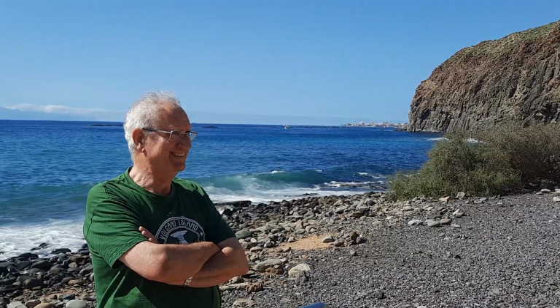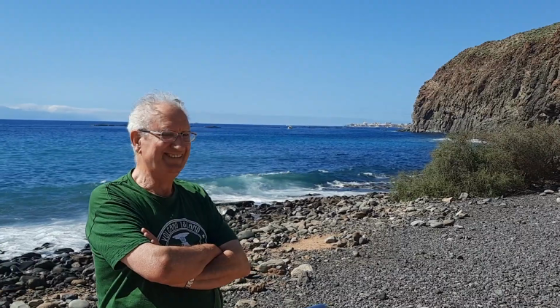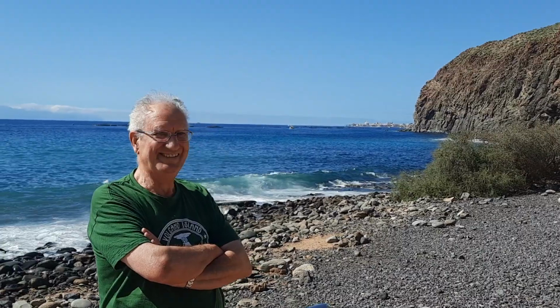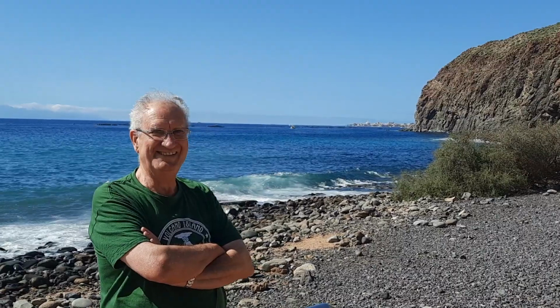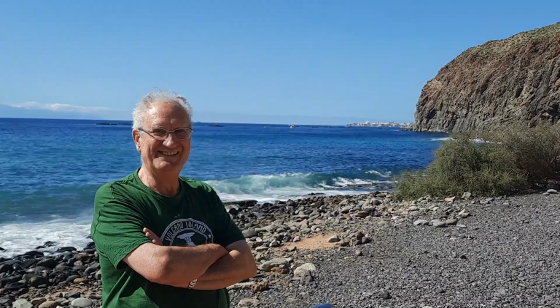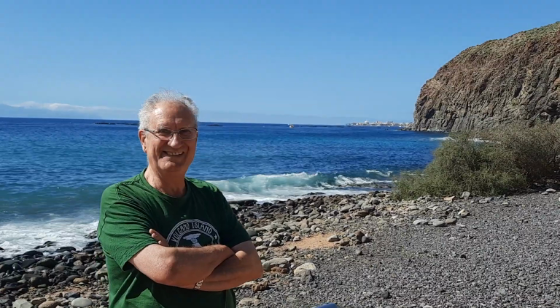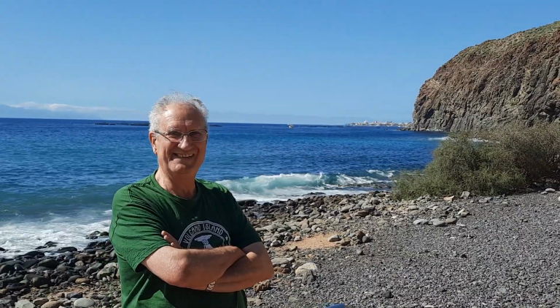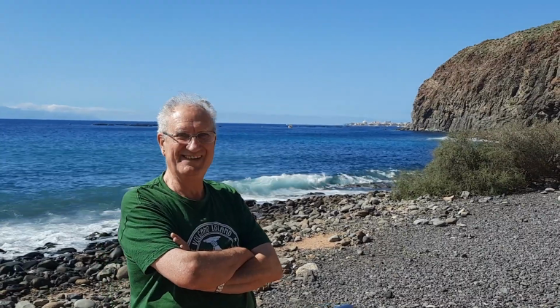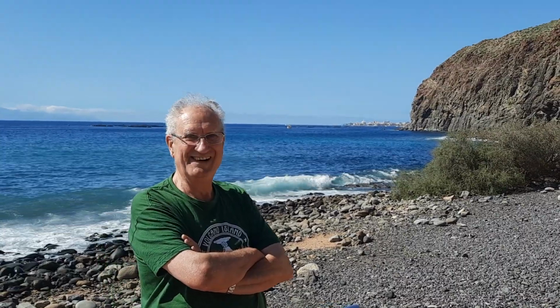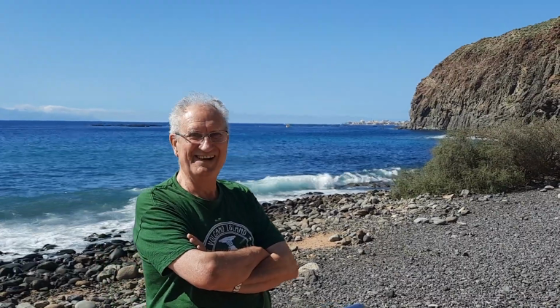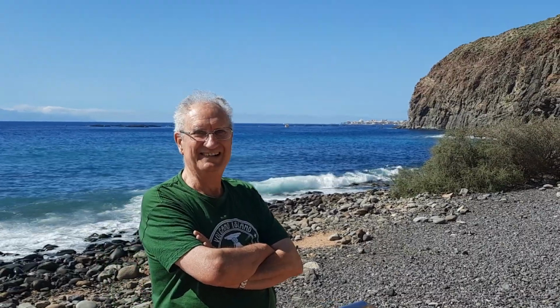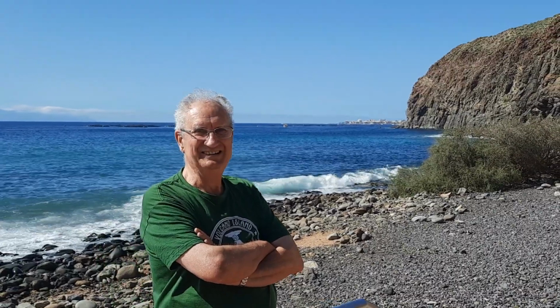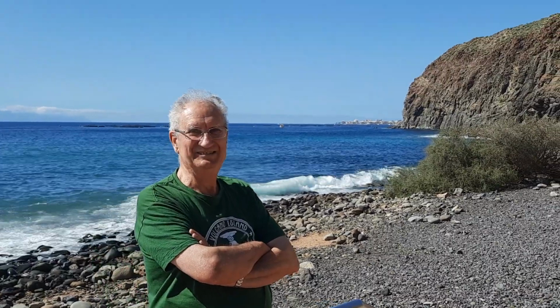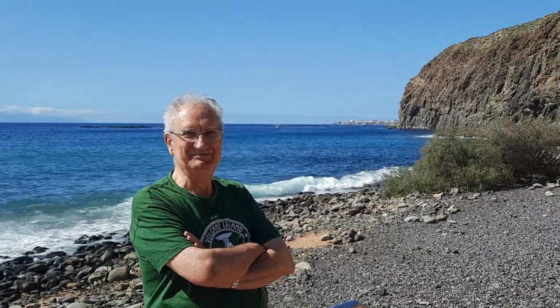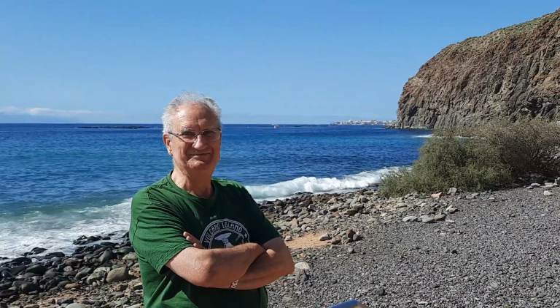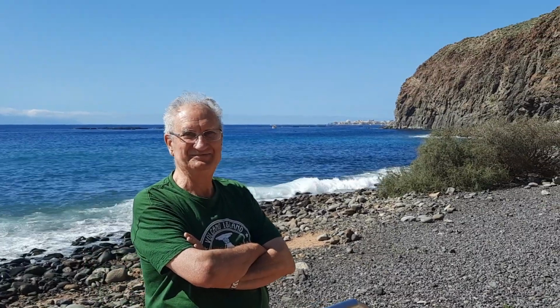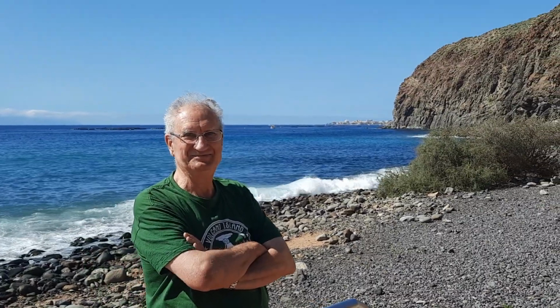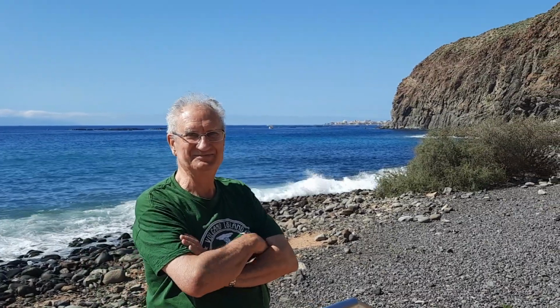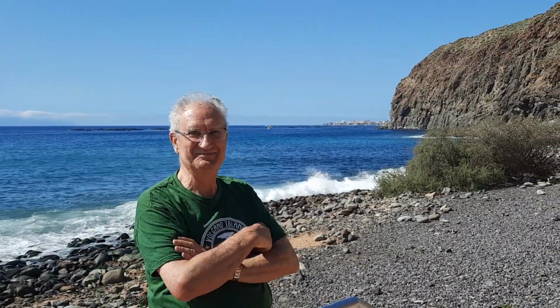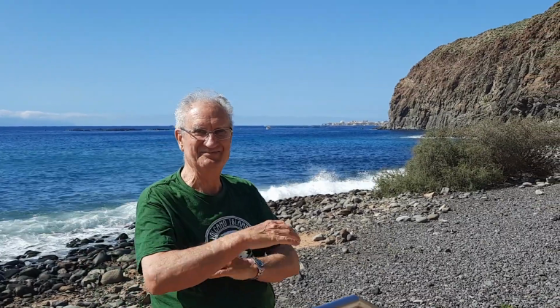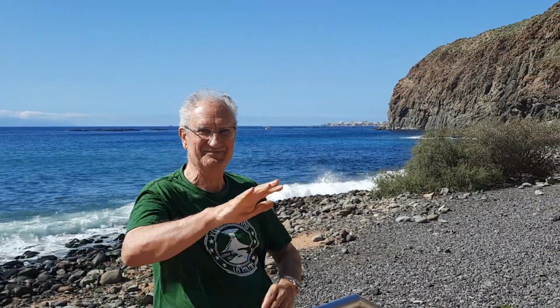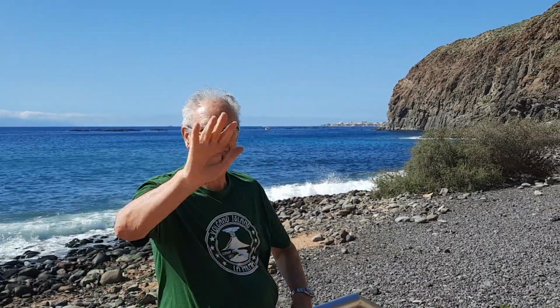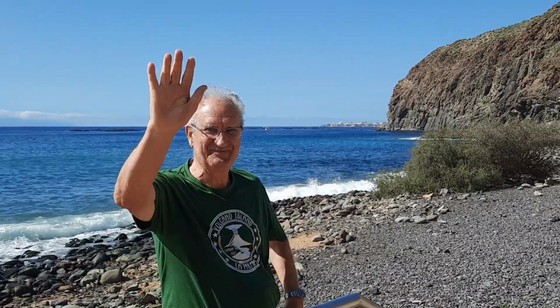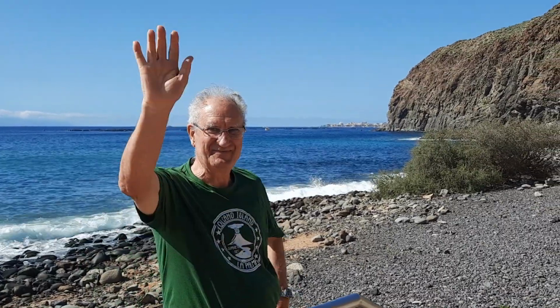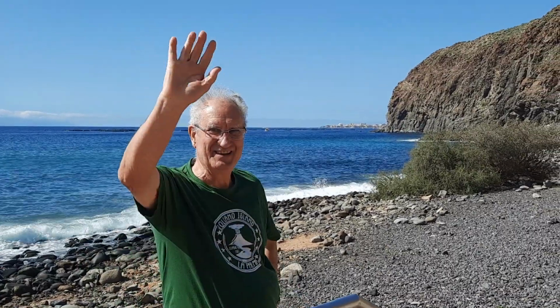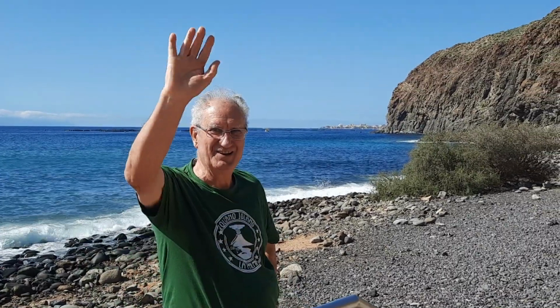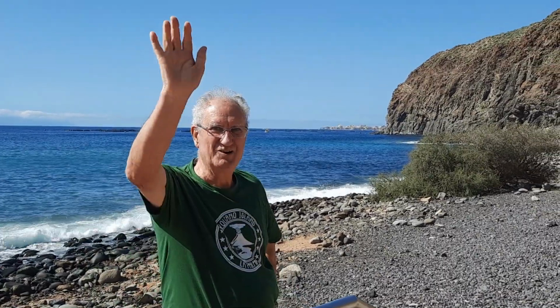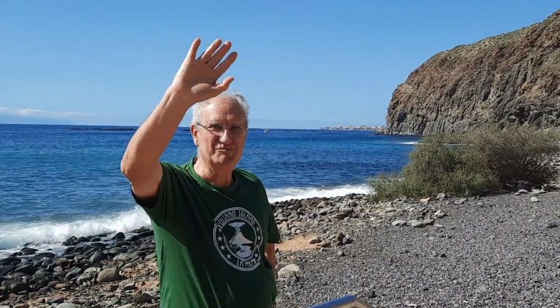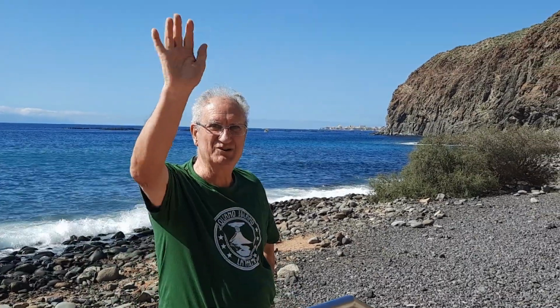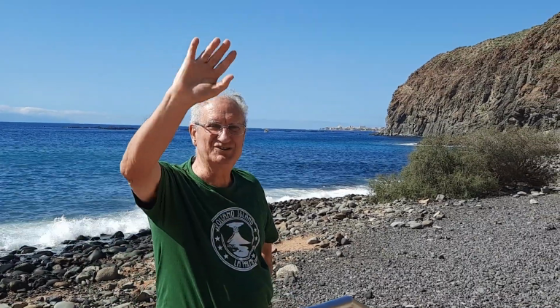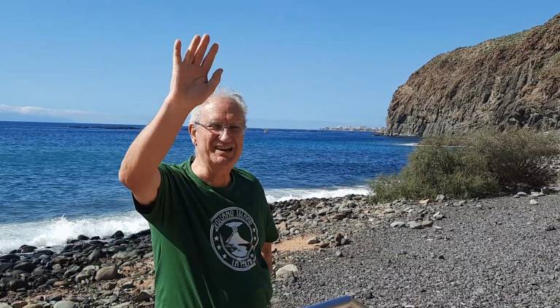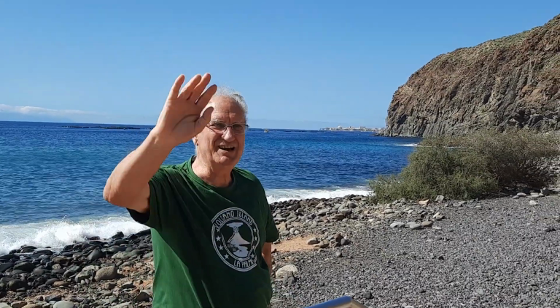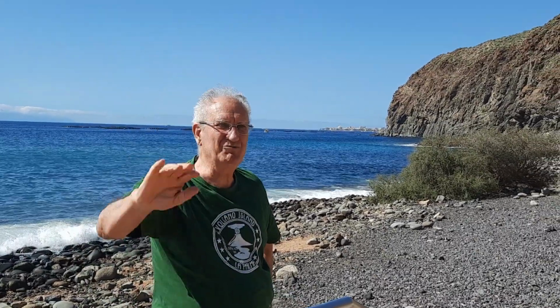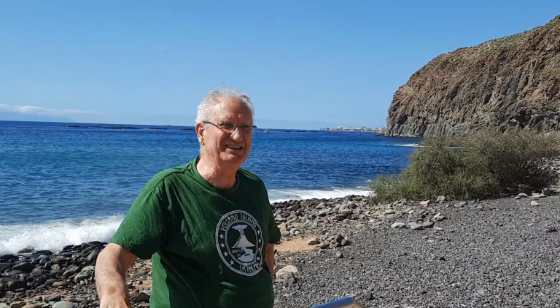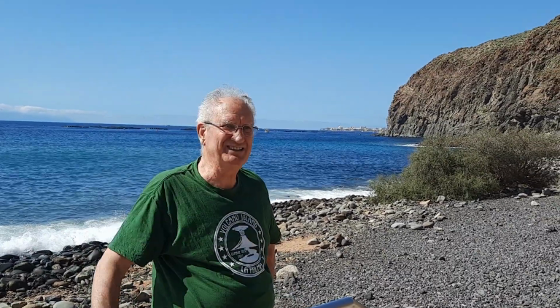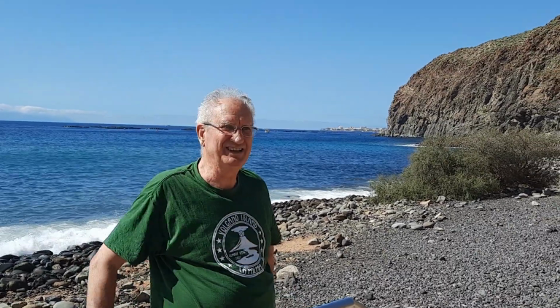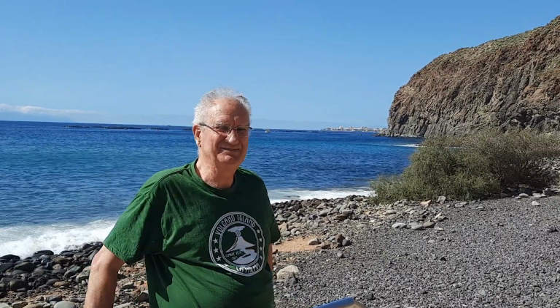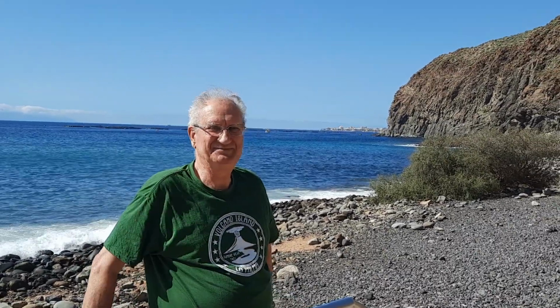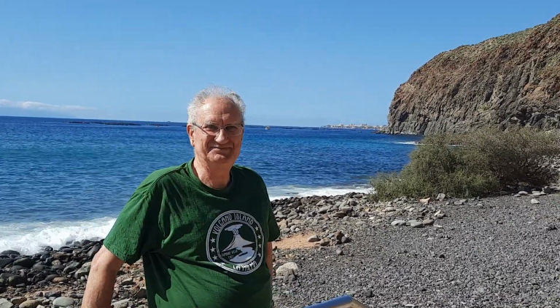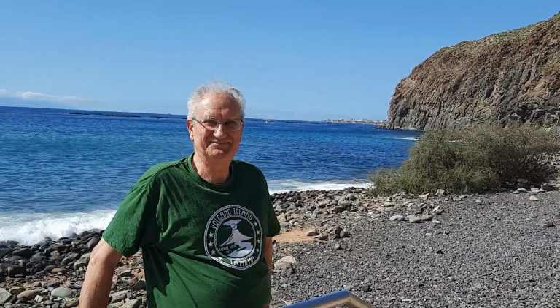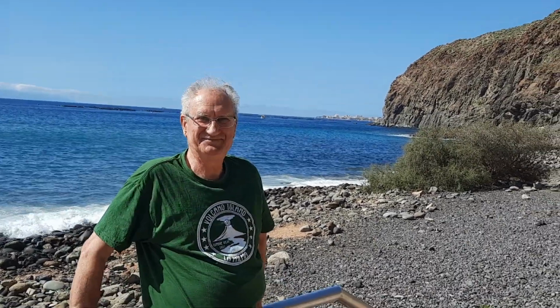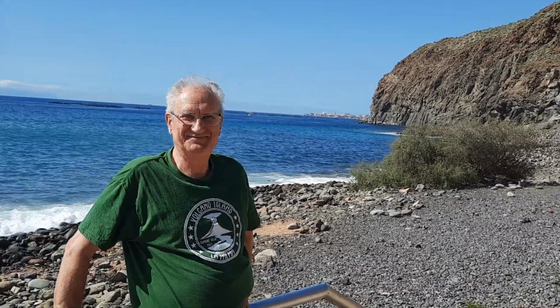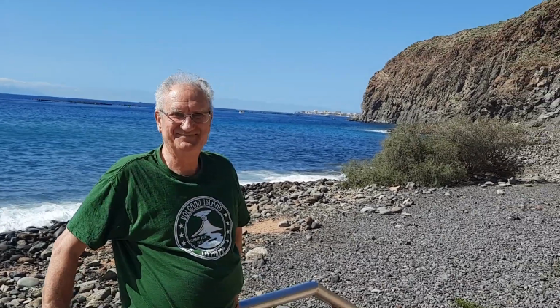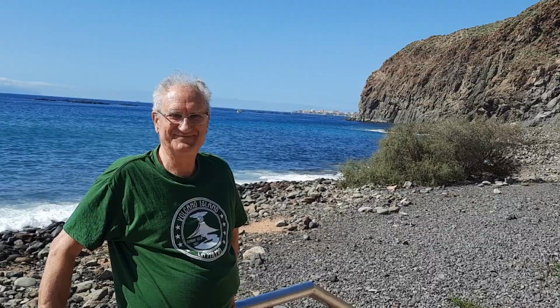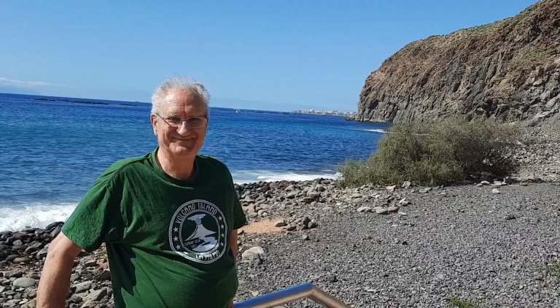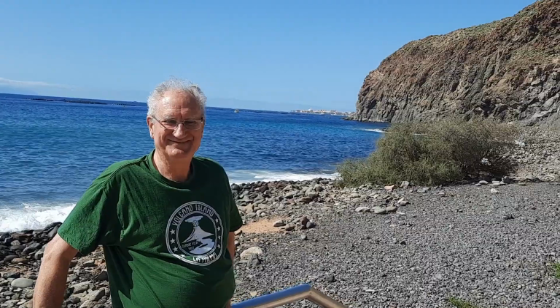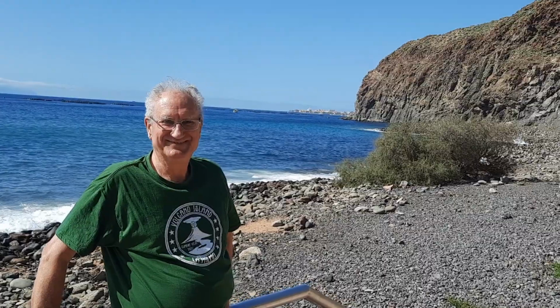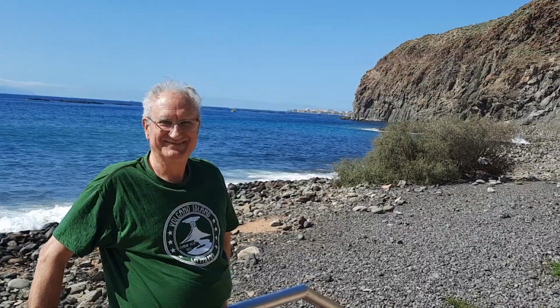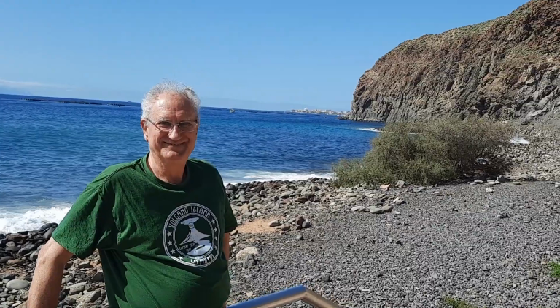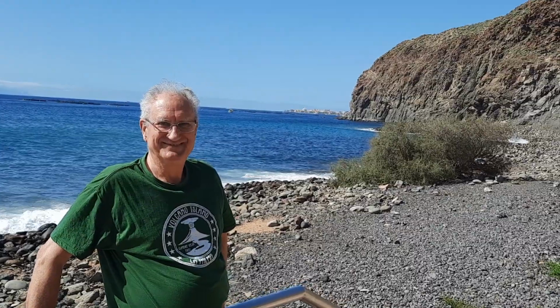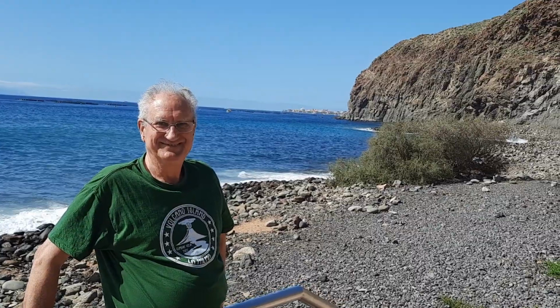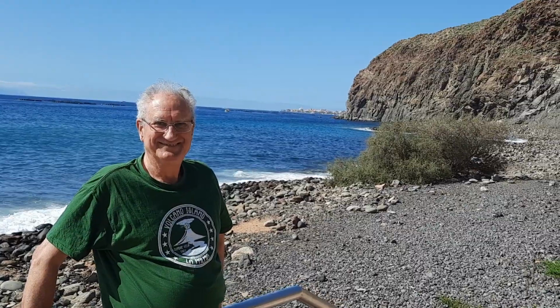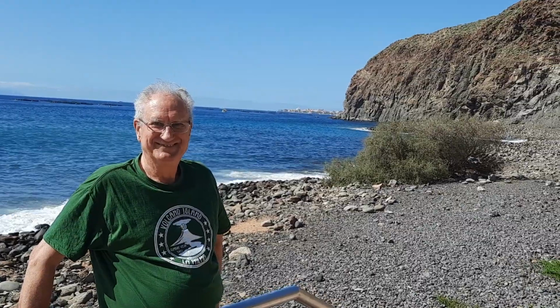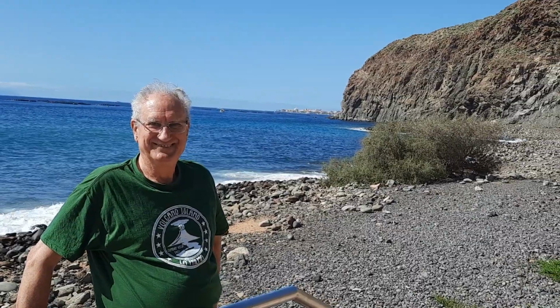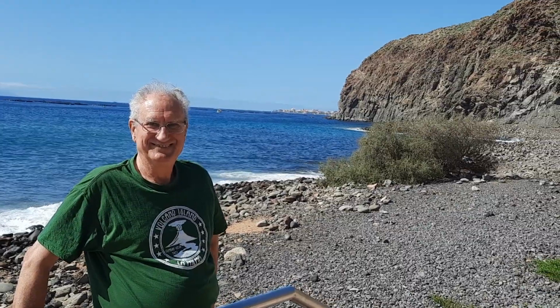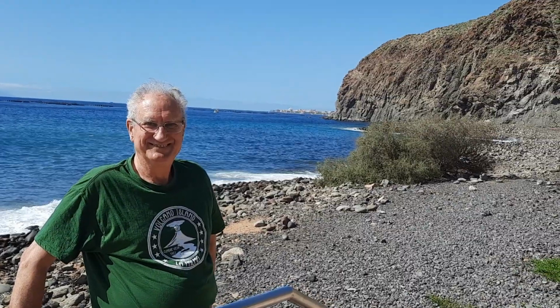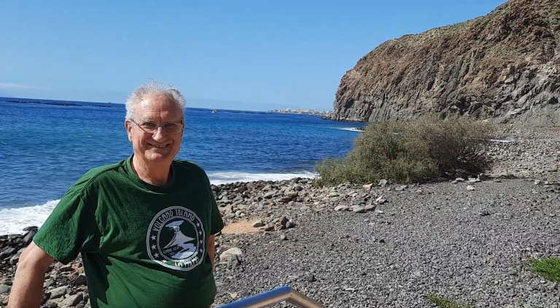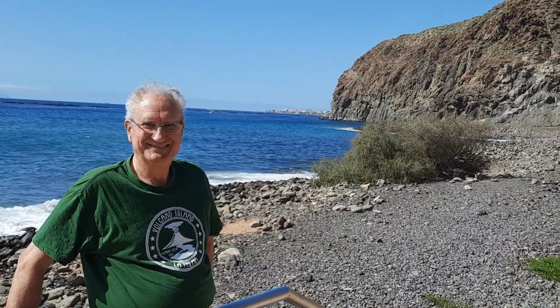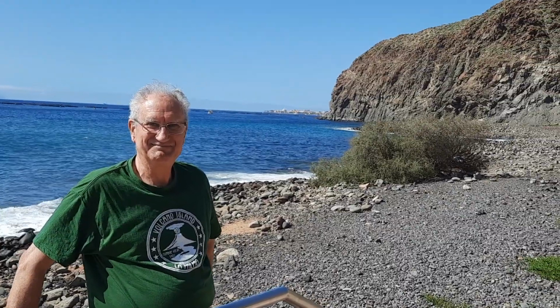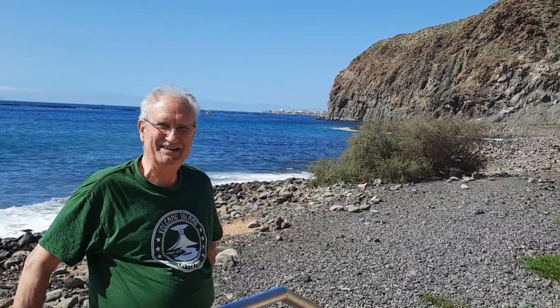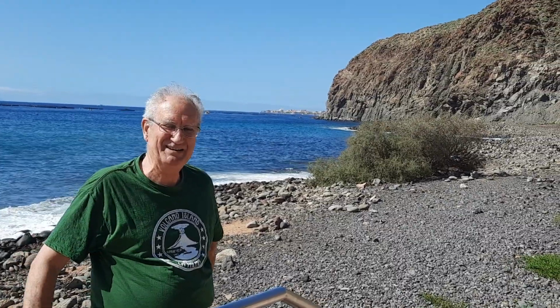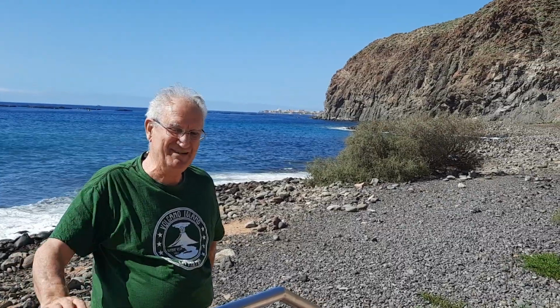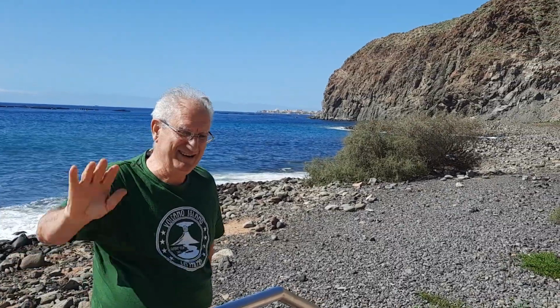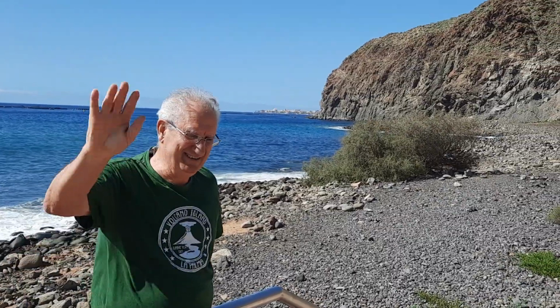Thank you for bringing us here. Montaña Guaza. That's it. Wonderful. Thank you very much. Bye-bye.